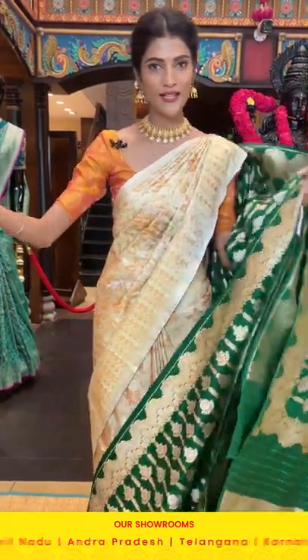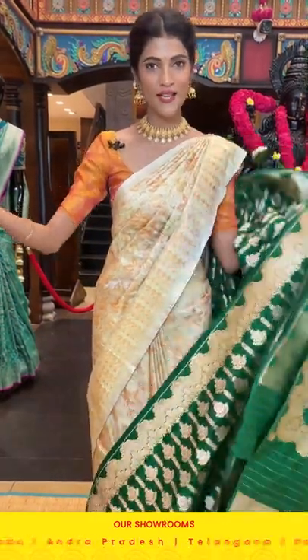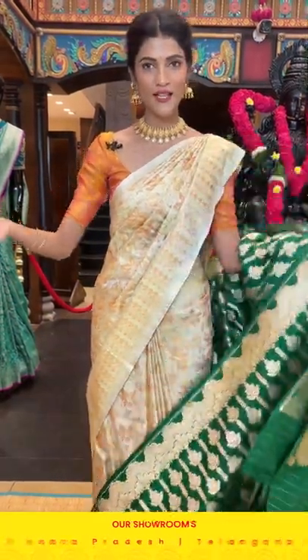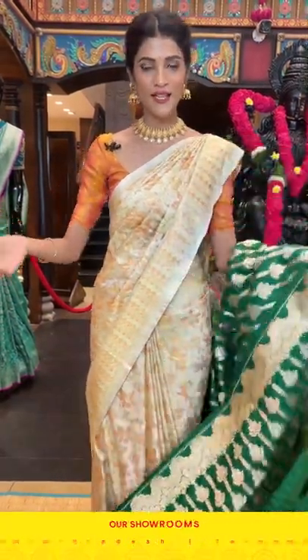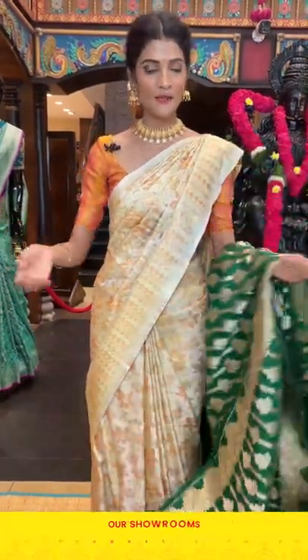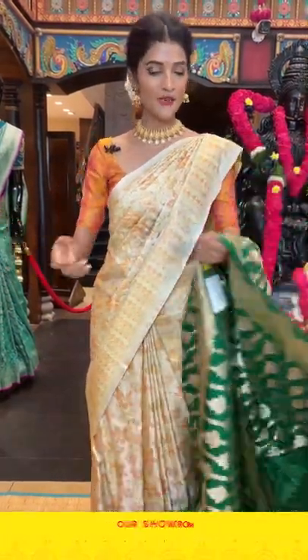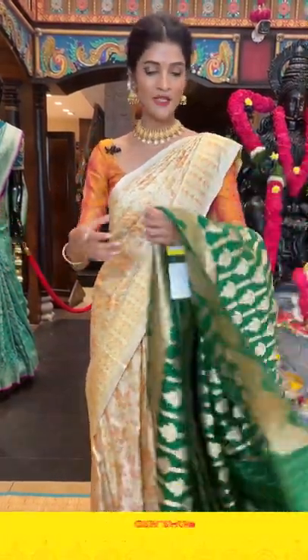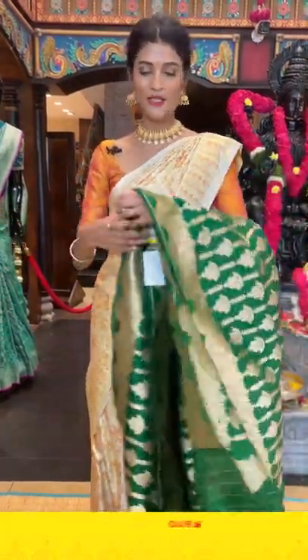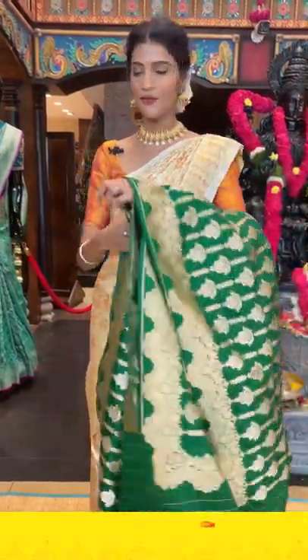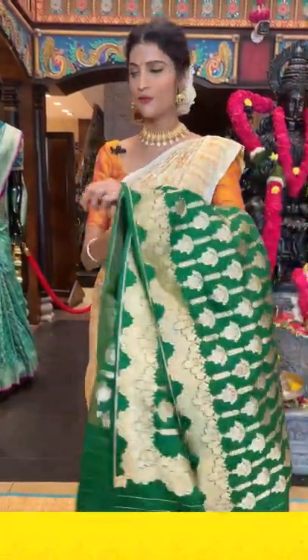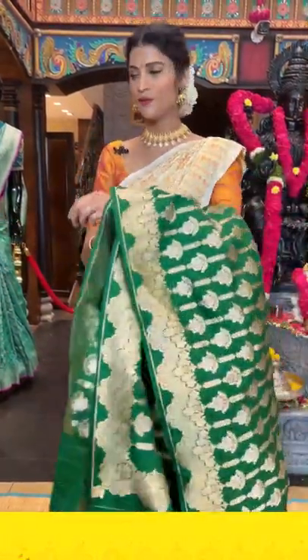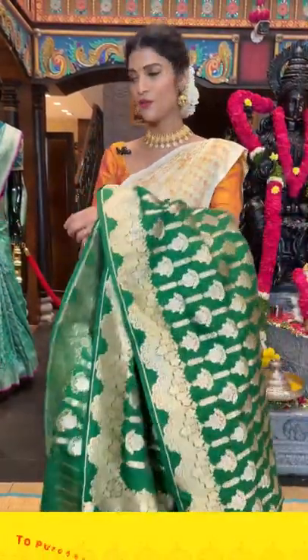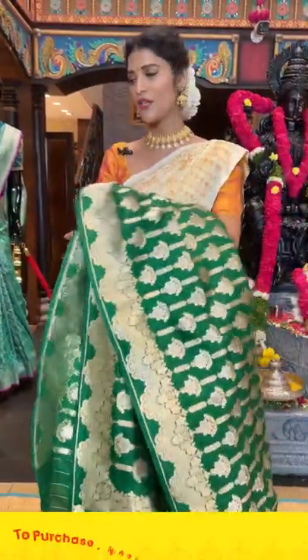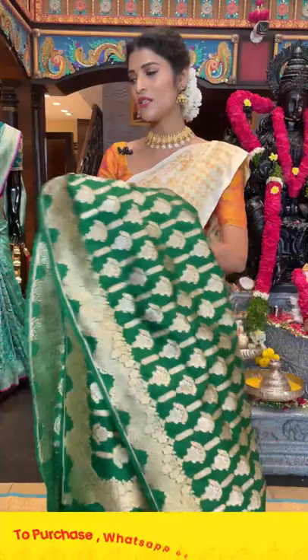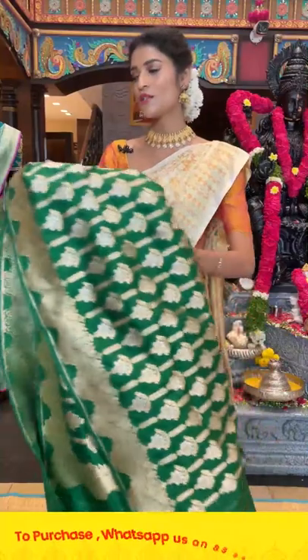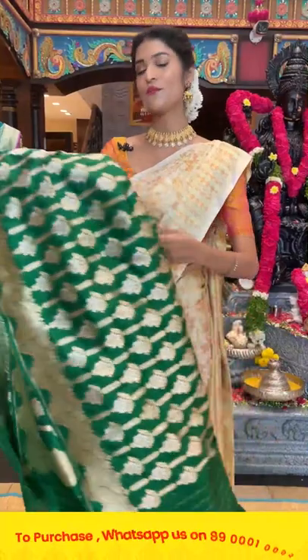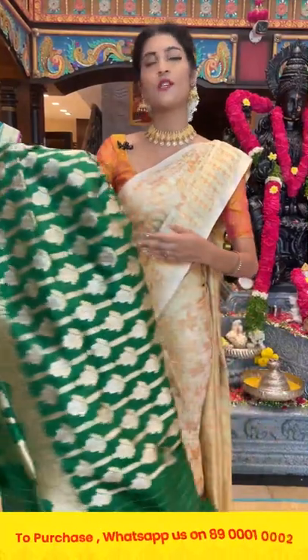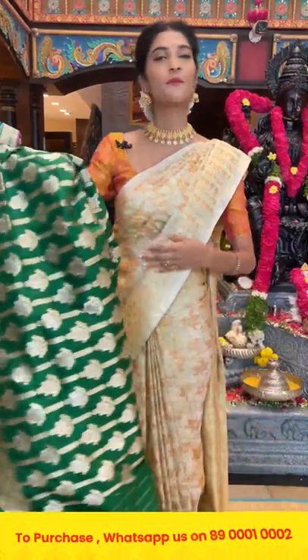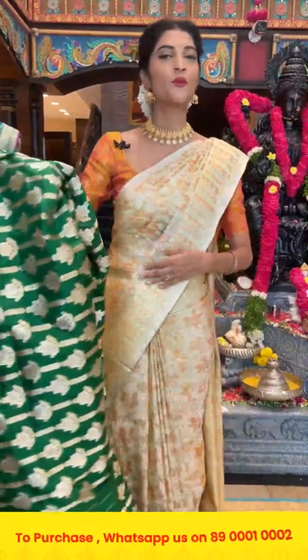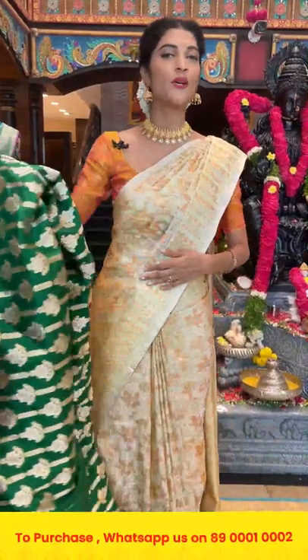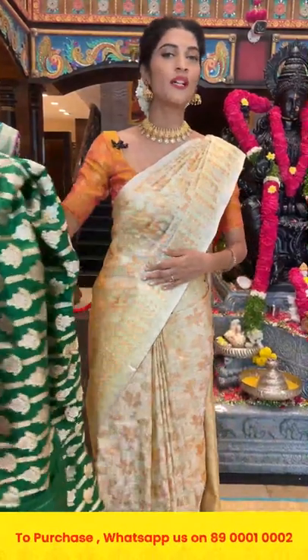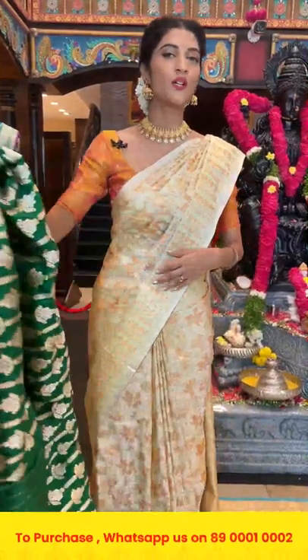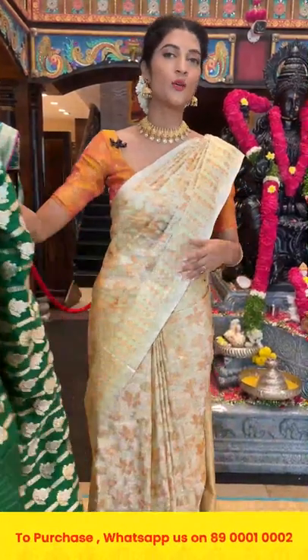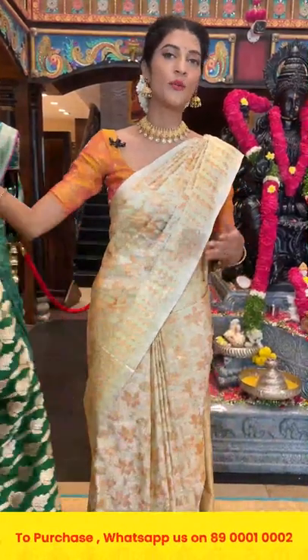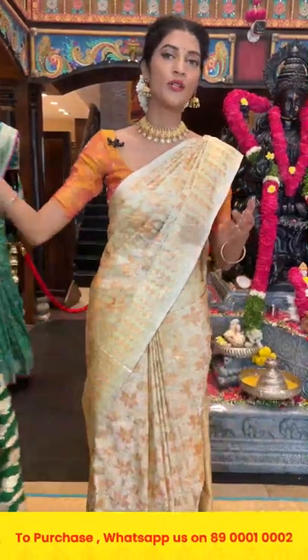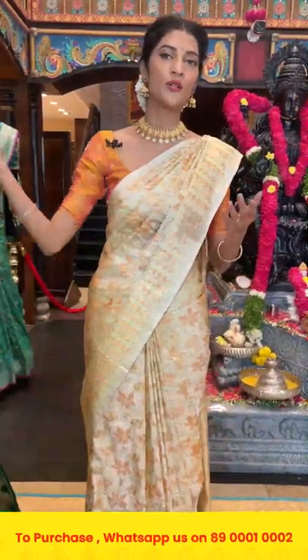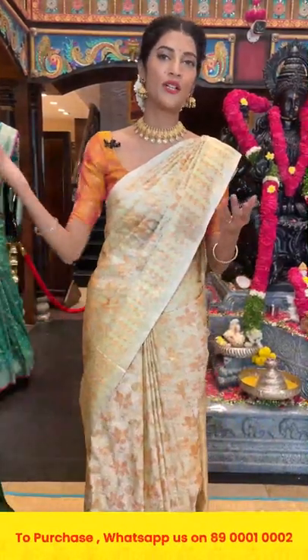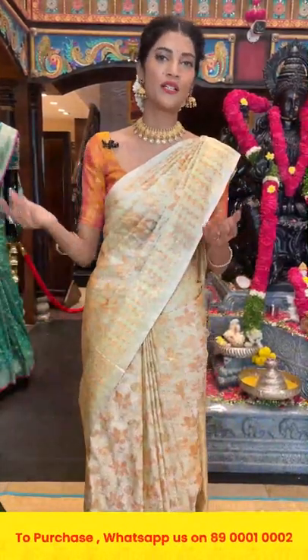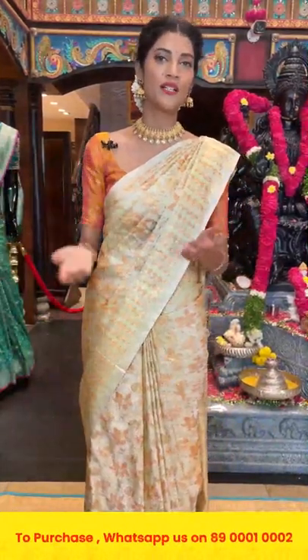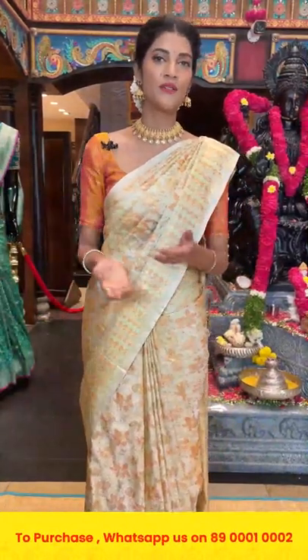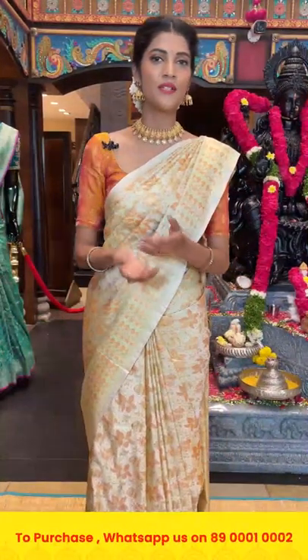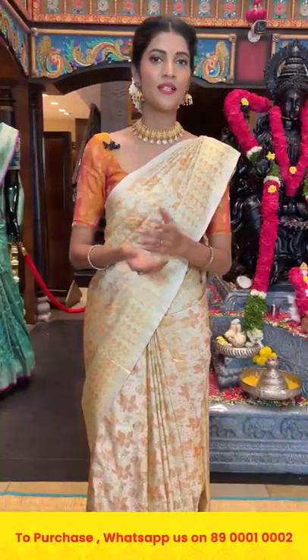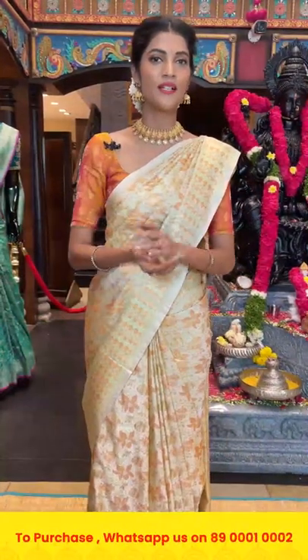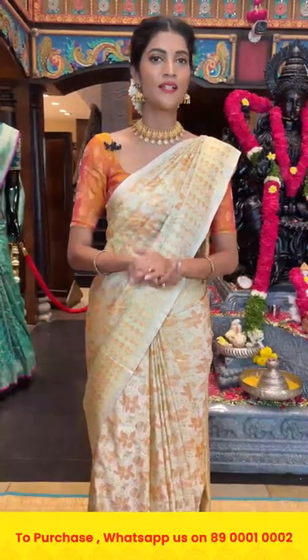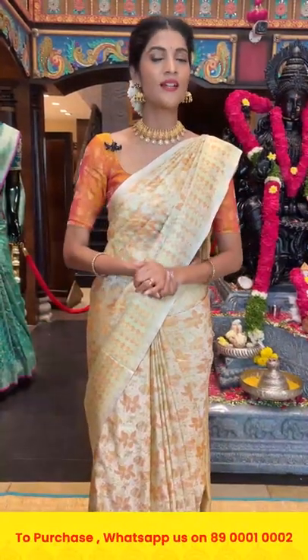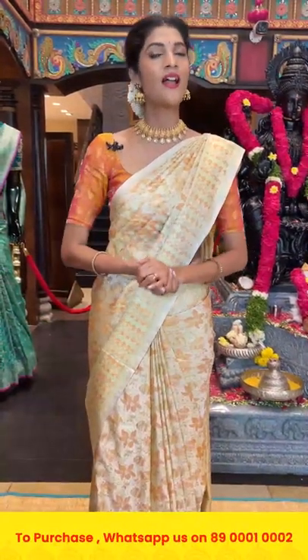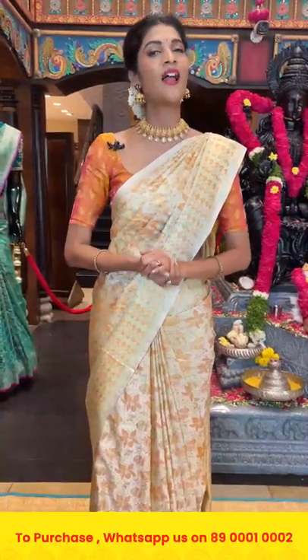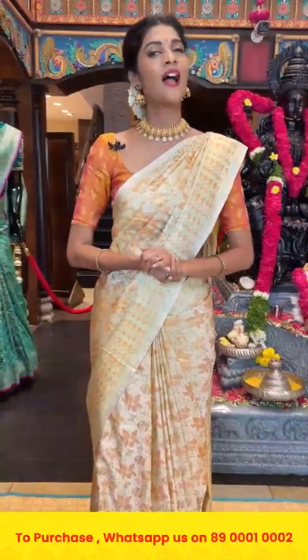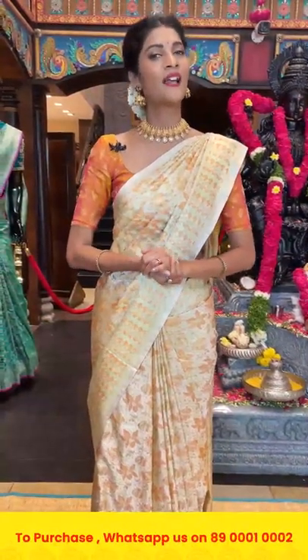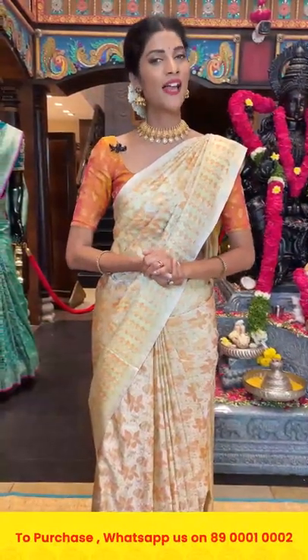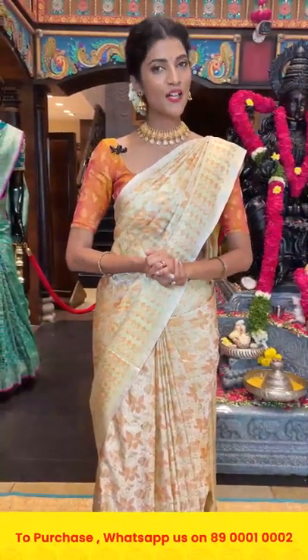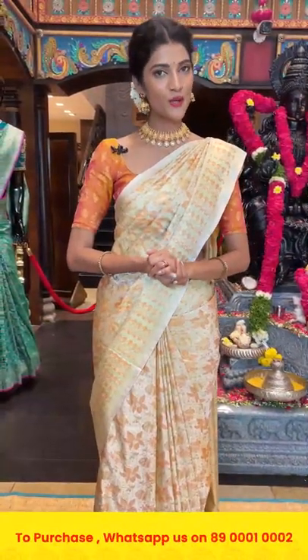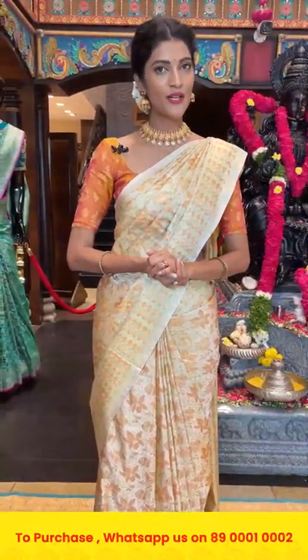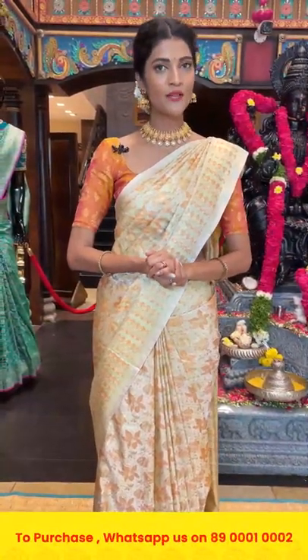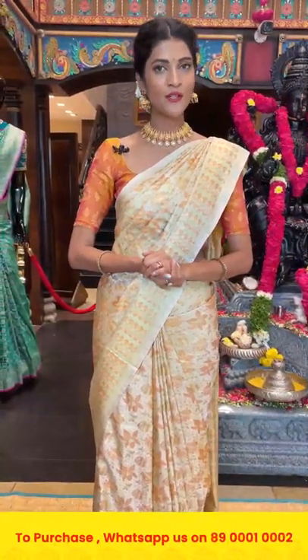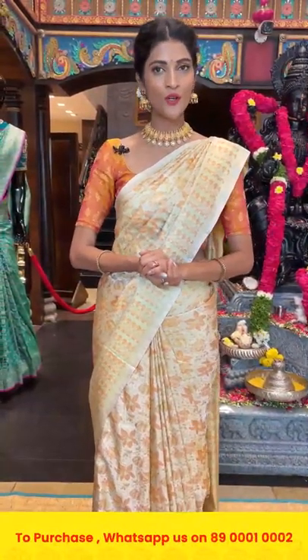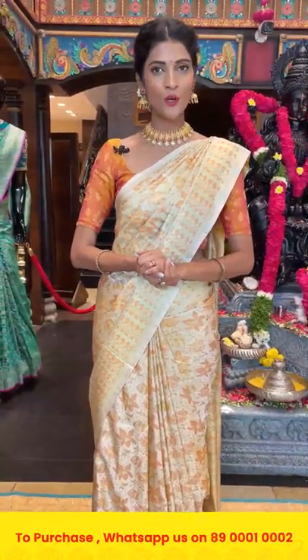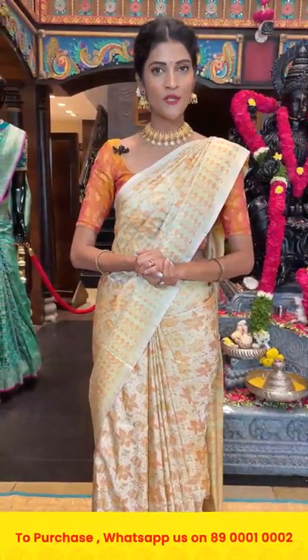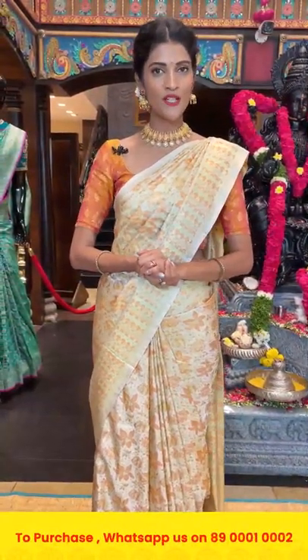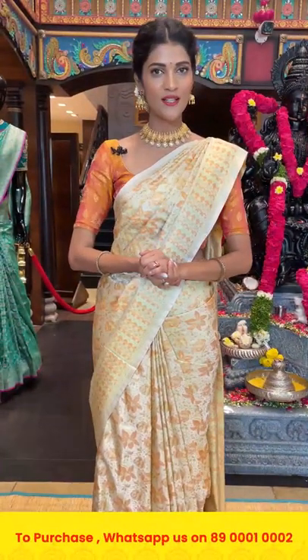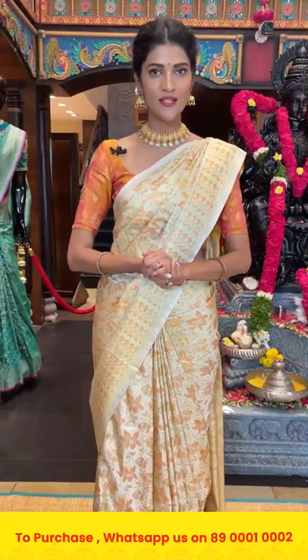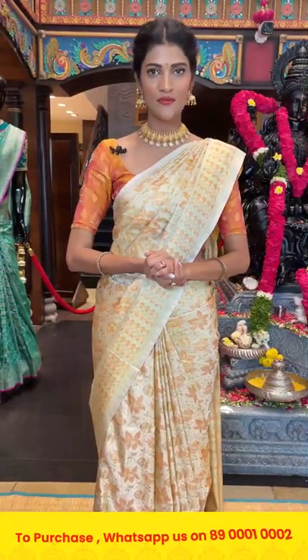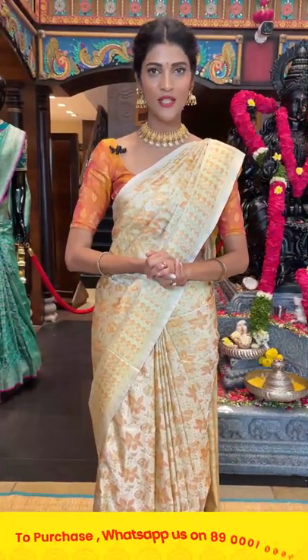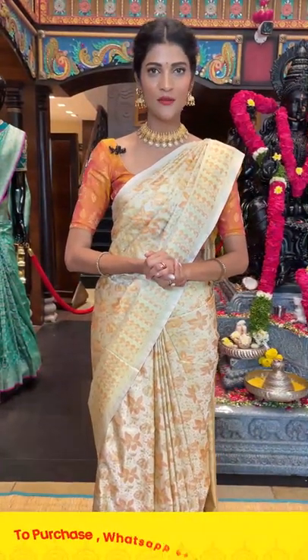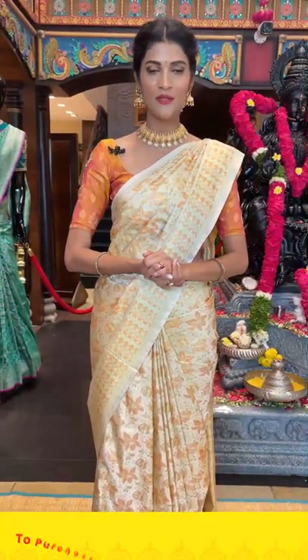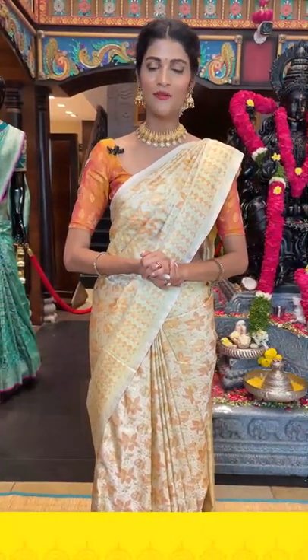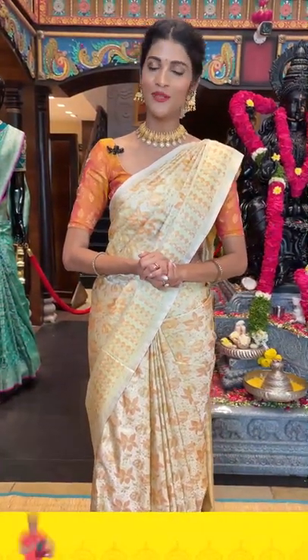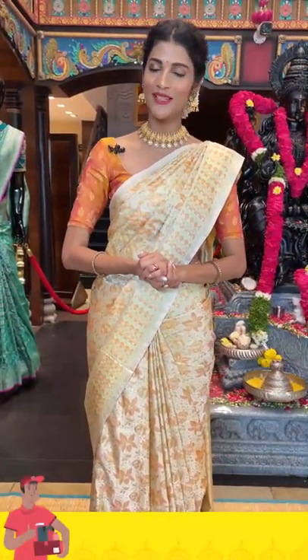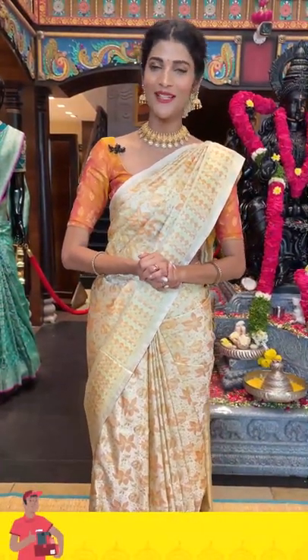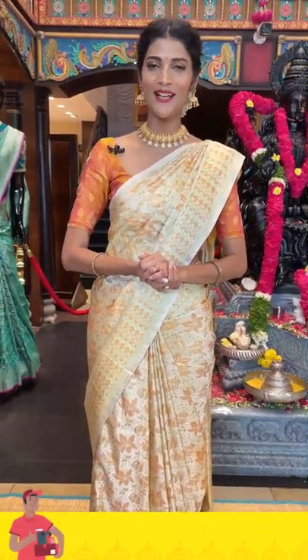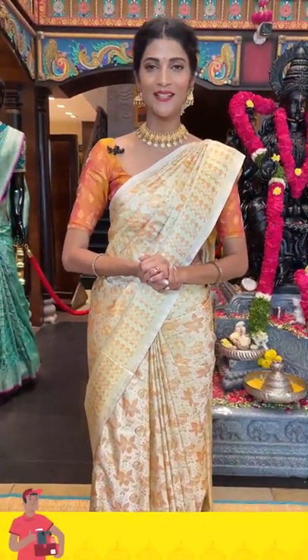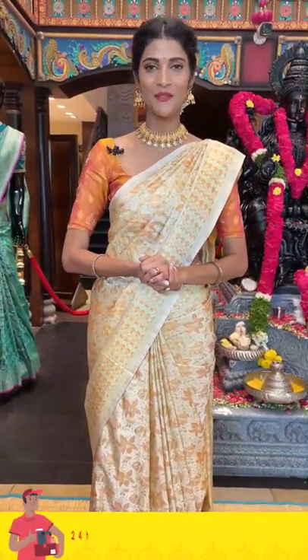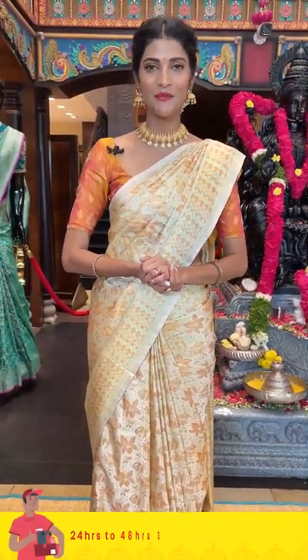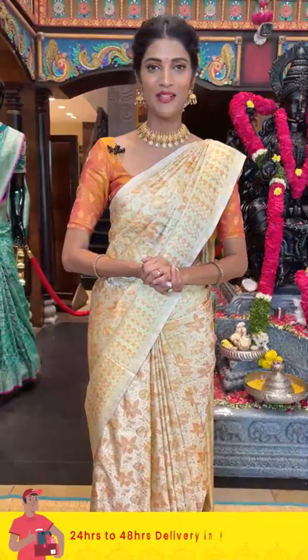We provide global courier services and cash on delivery option is available within Hyderabad.